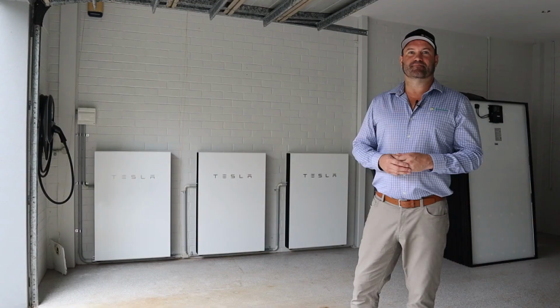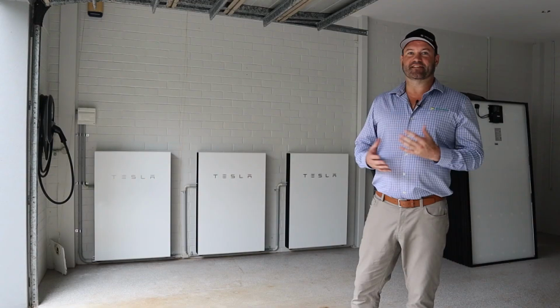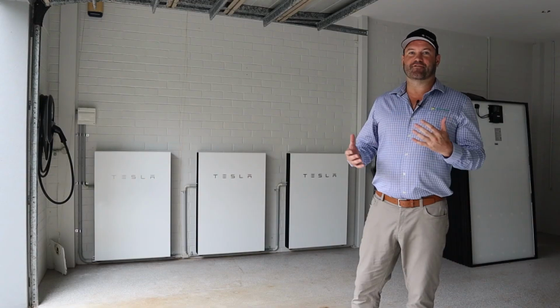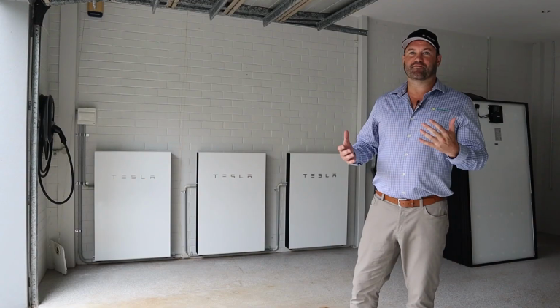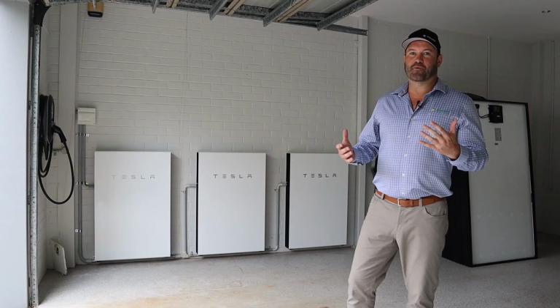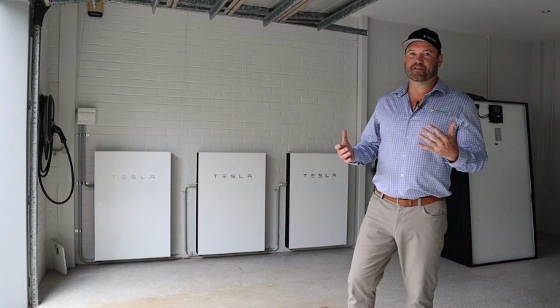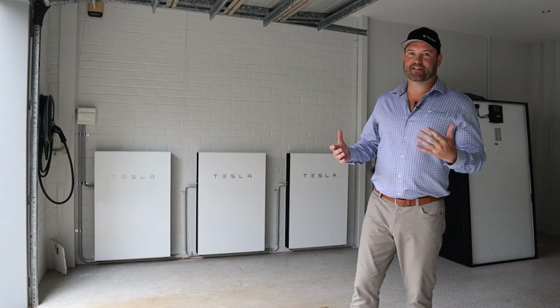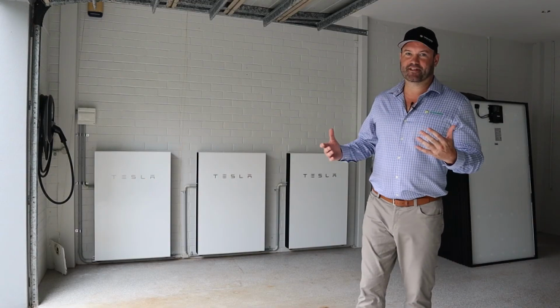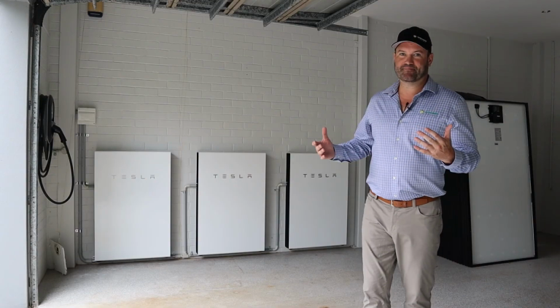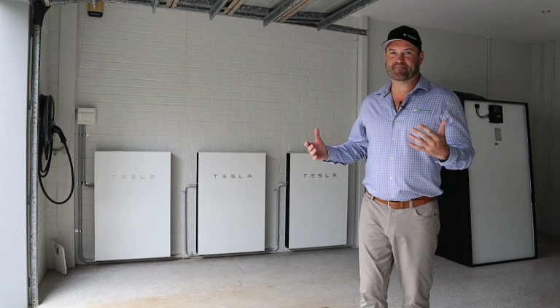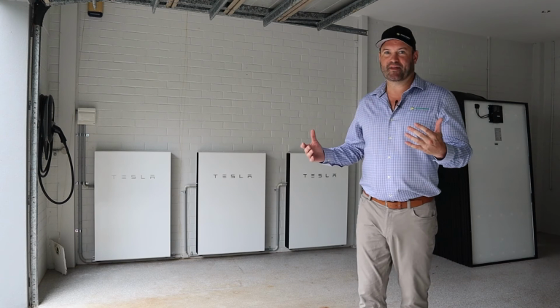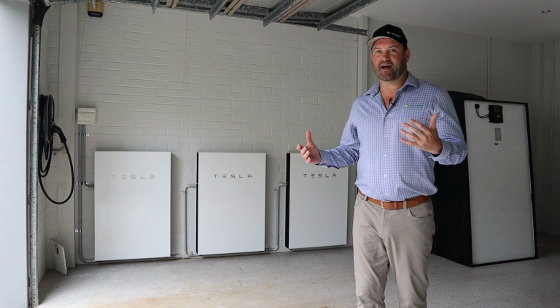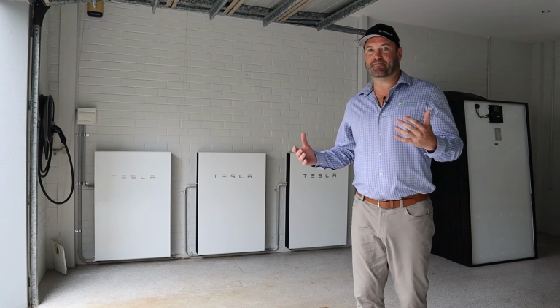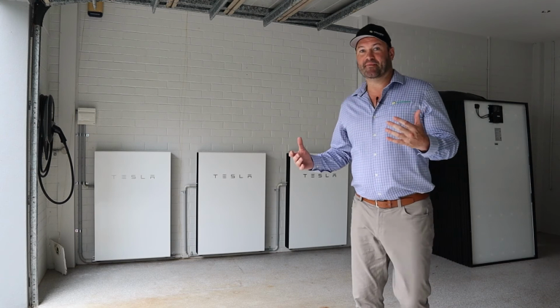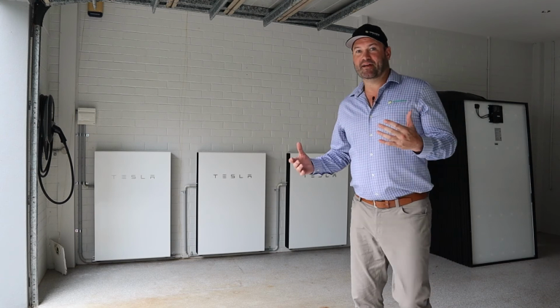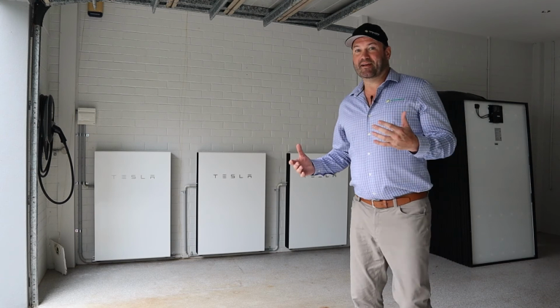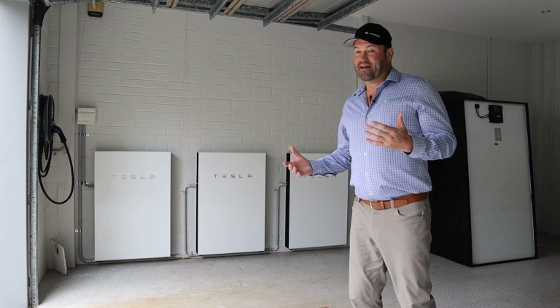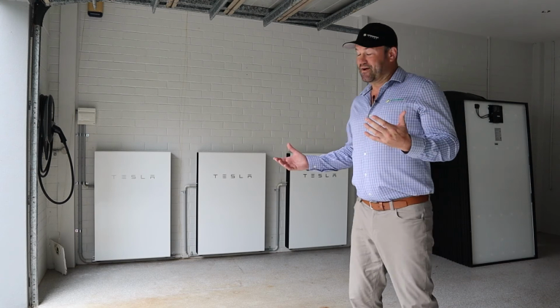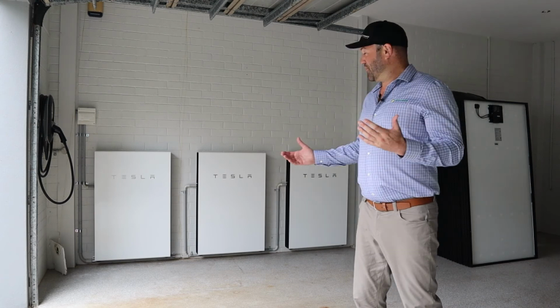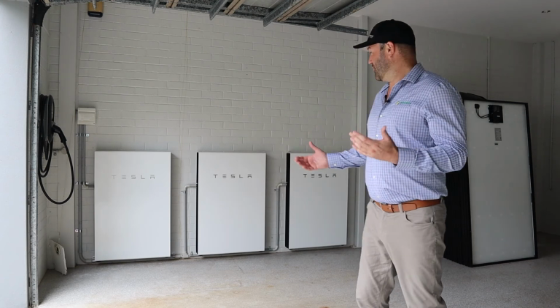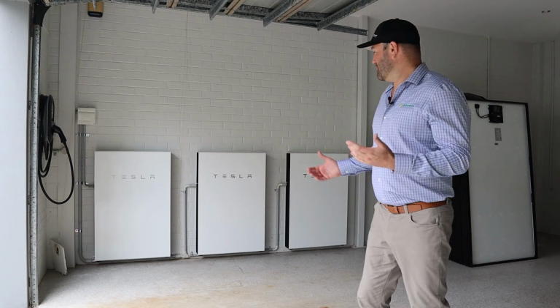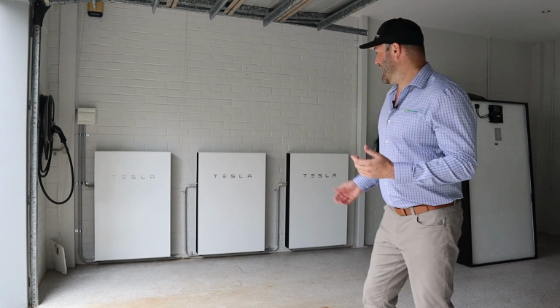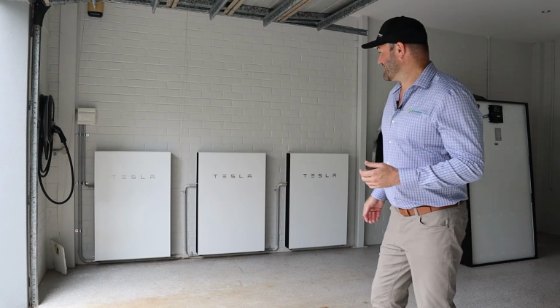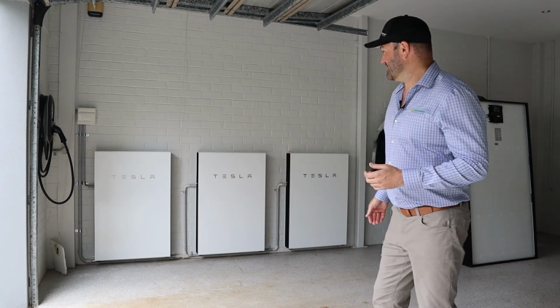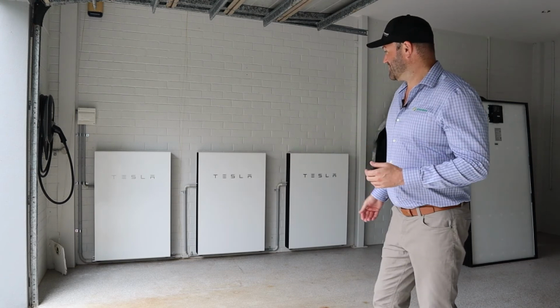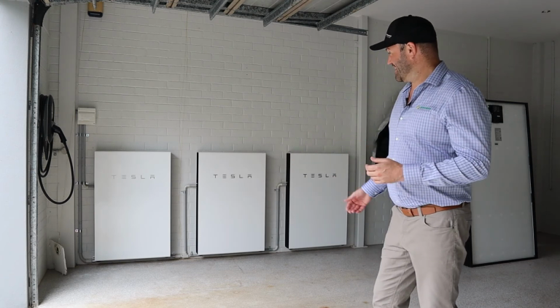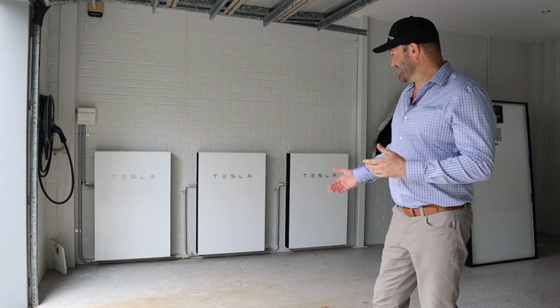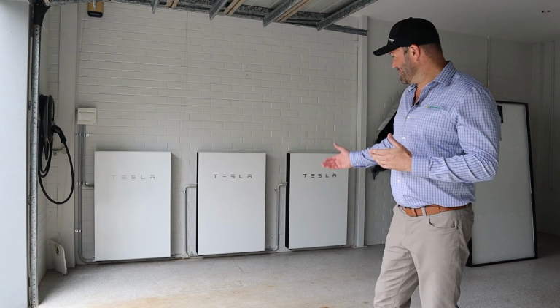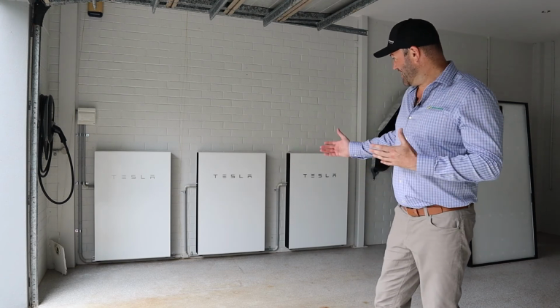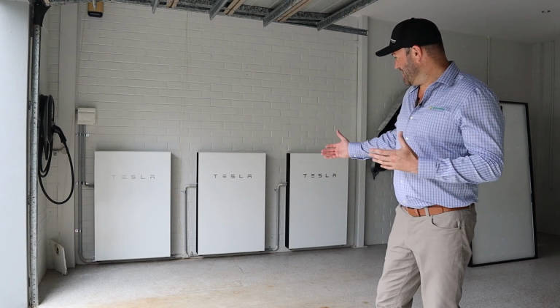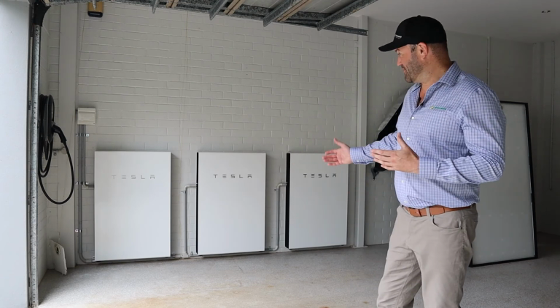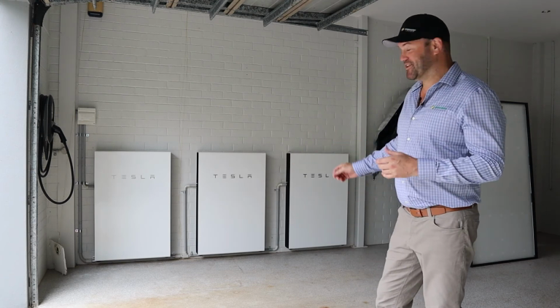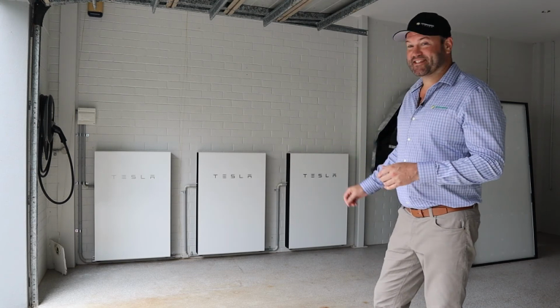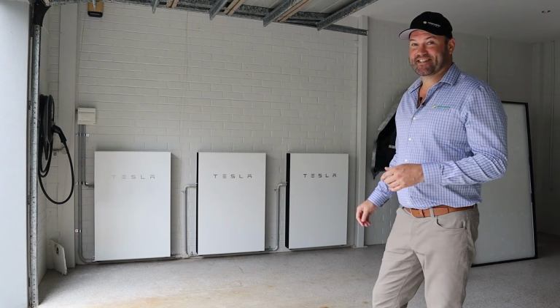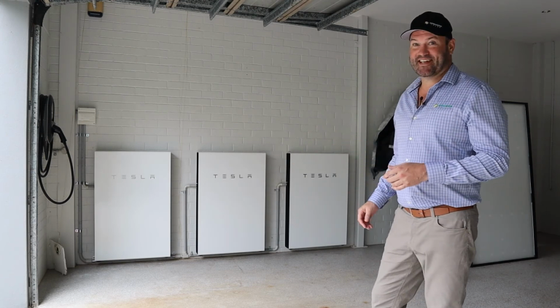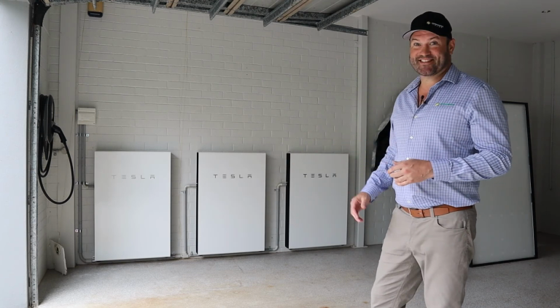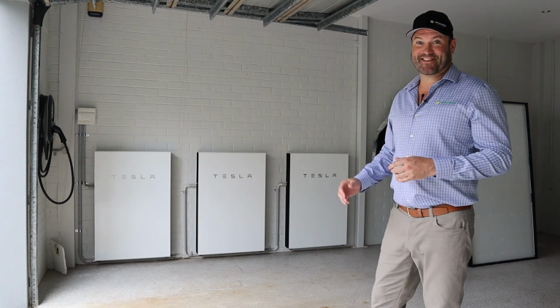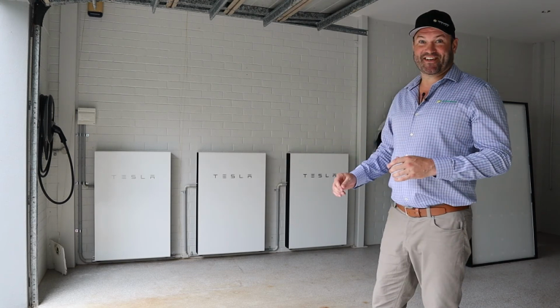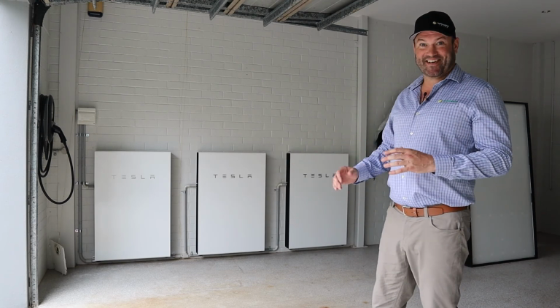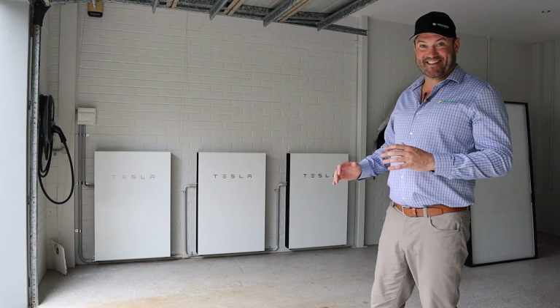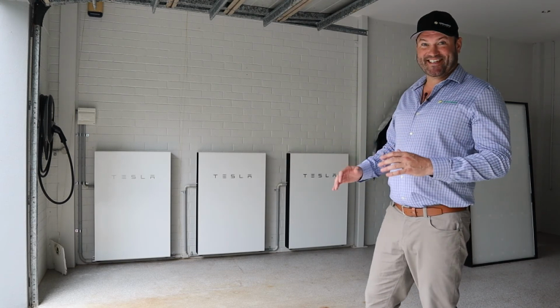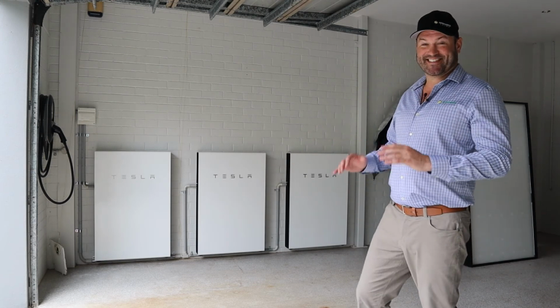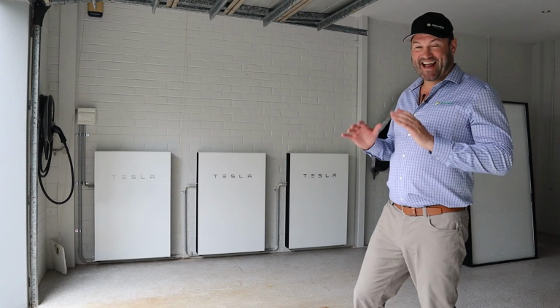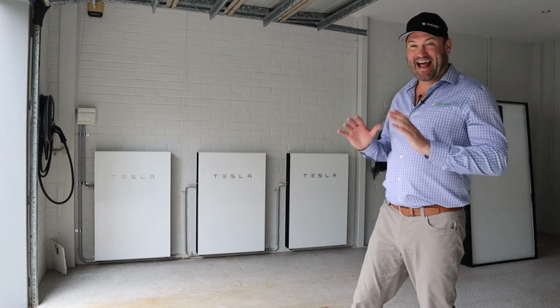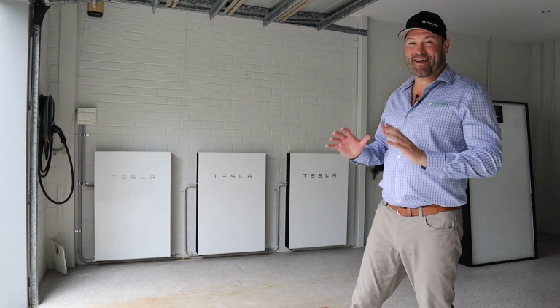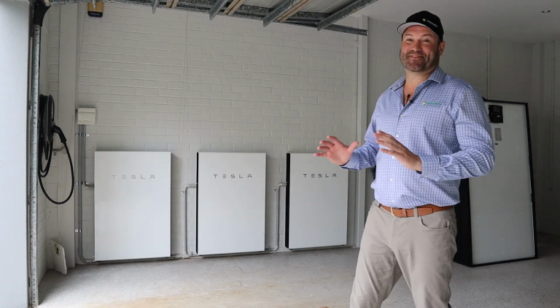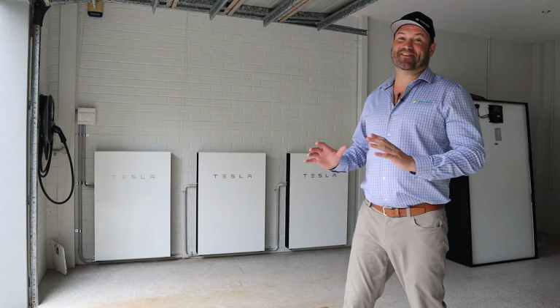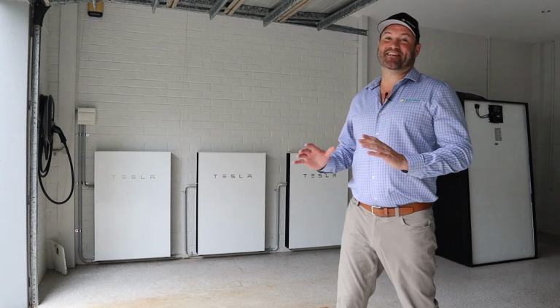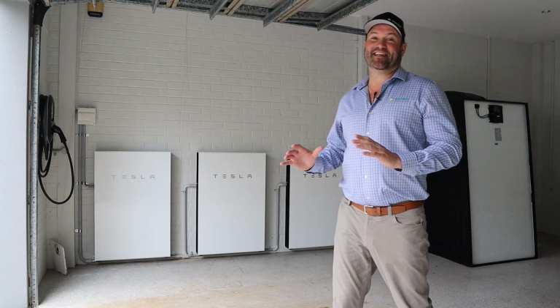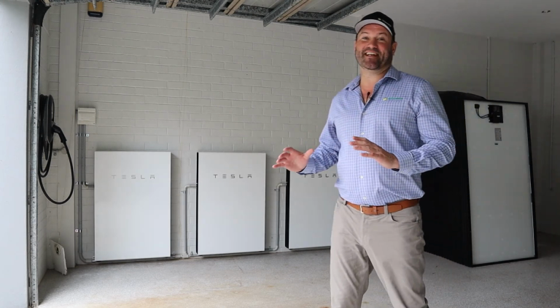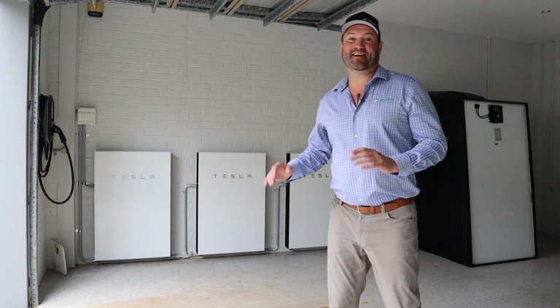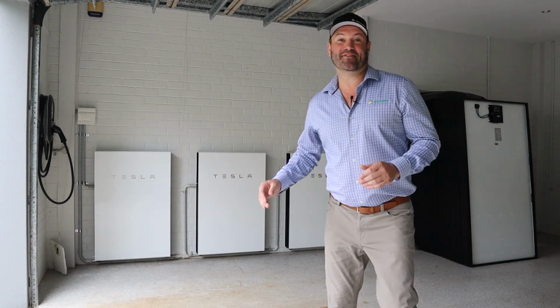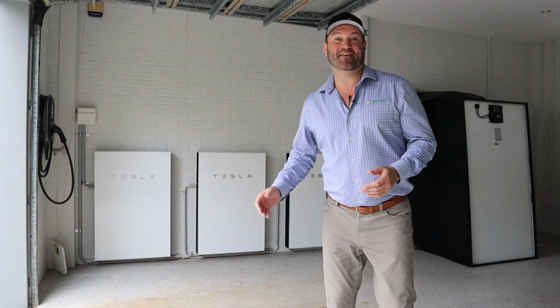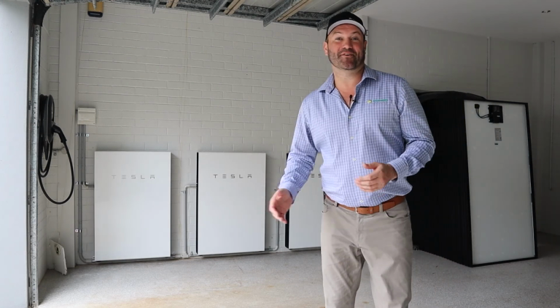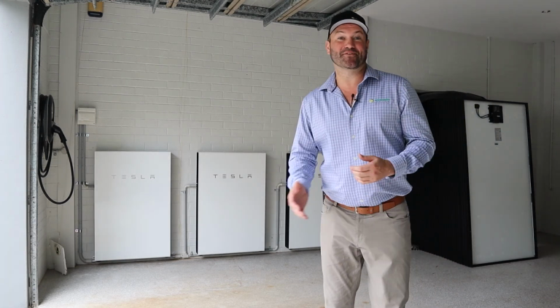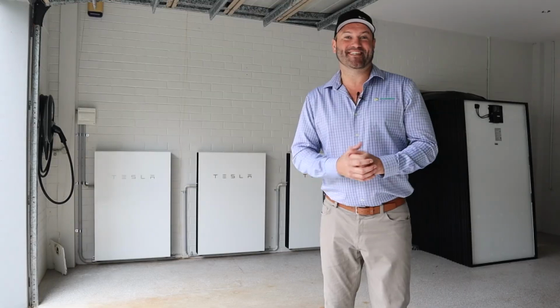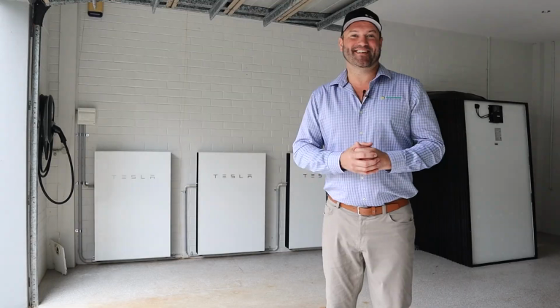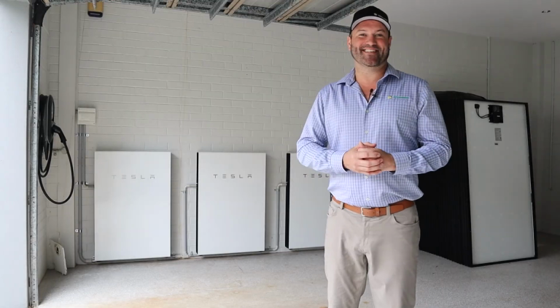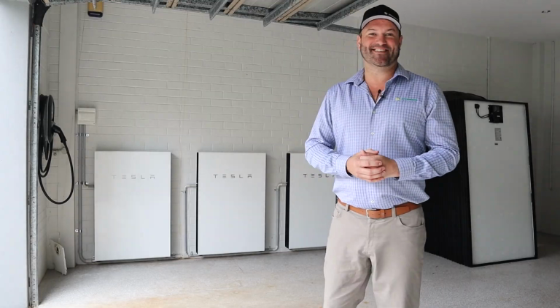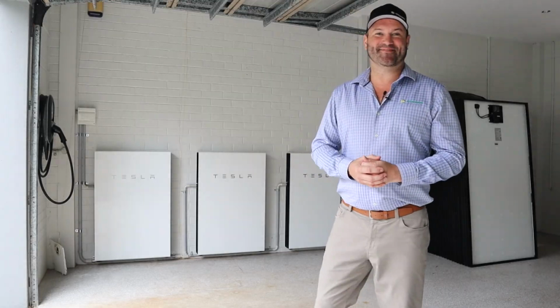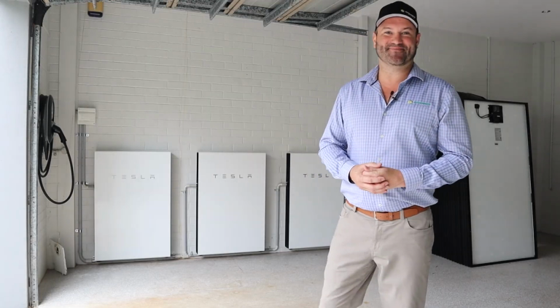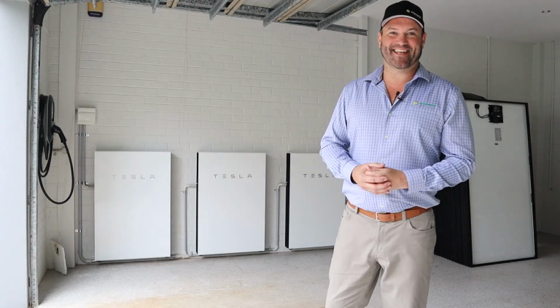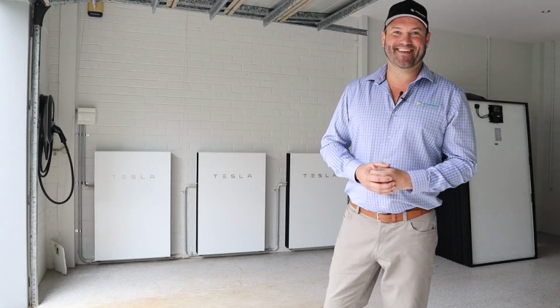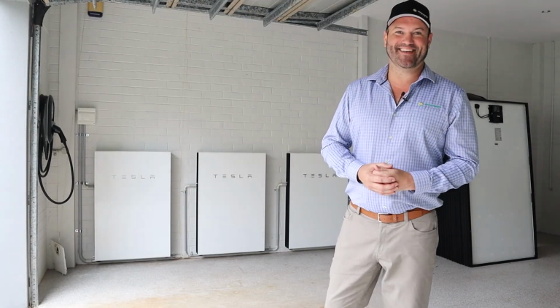Thanks everyone for watching. We're all massive Tesla fanboys and a site like this I absolutely love. We'll see you next time. Thank you.